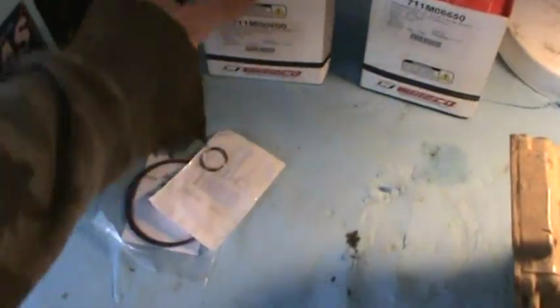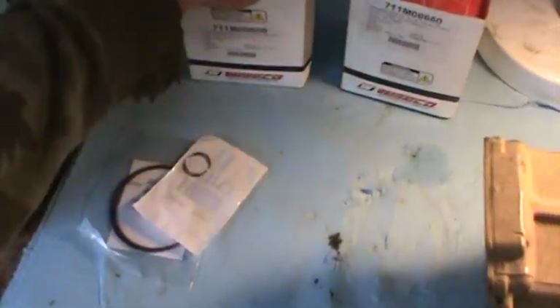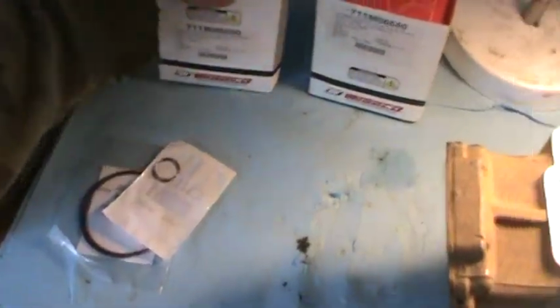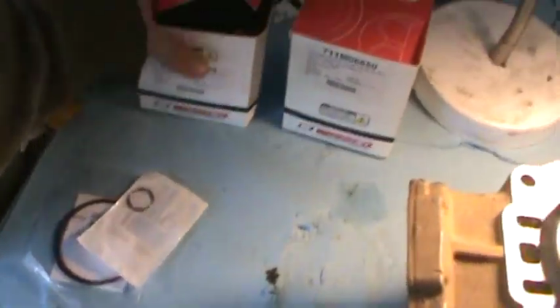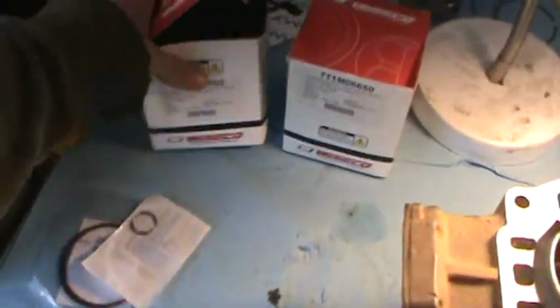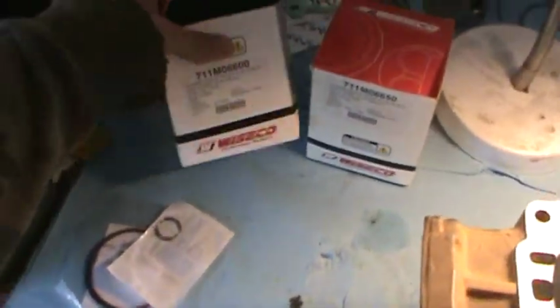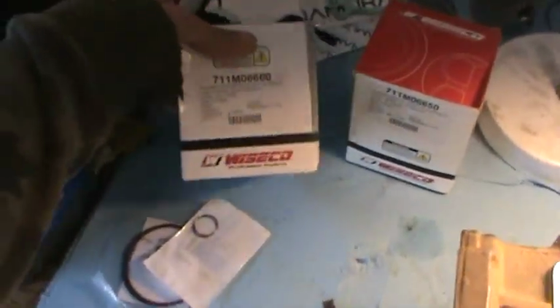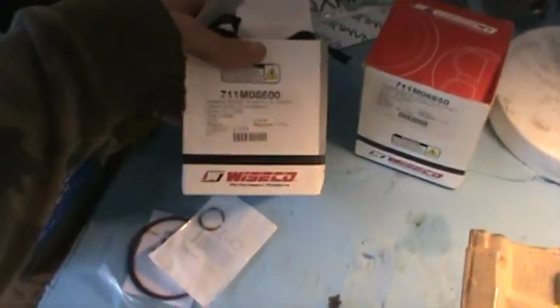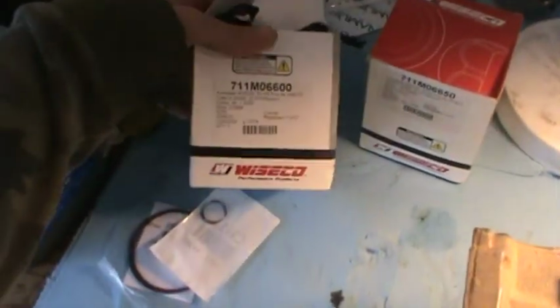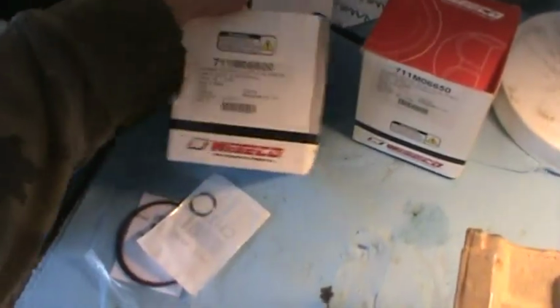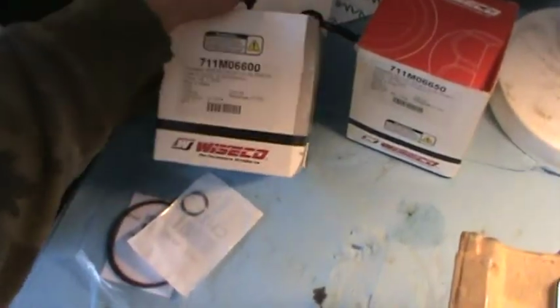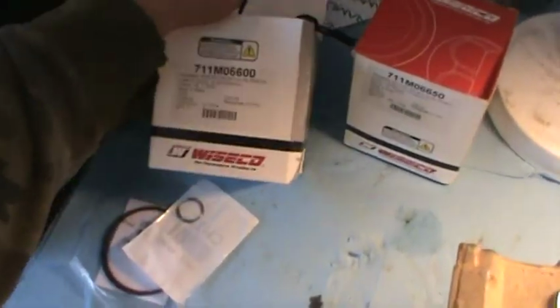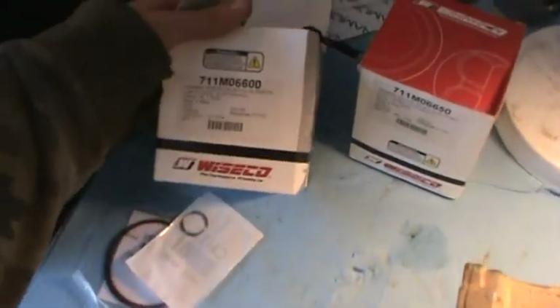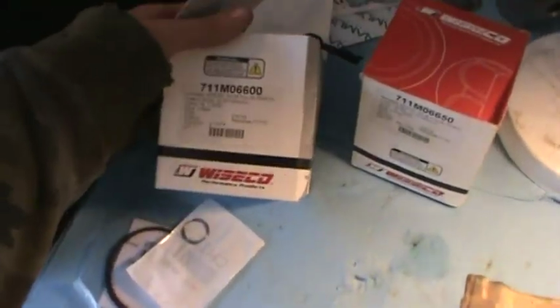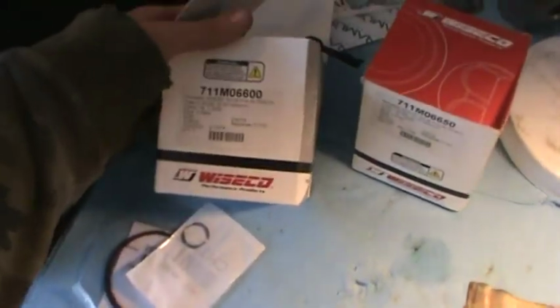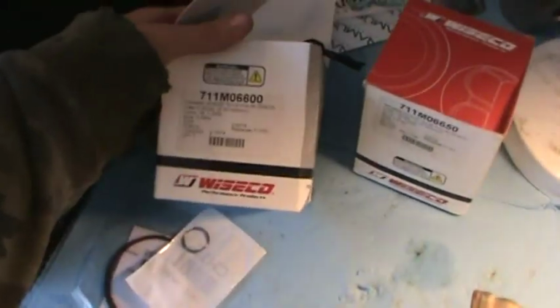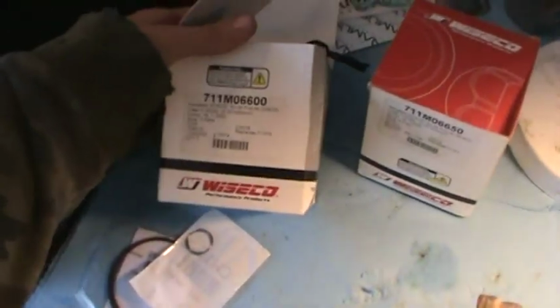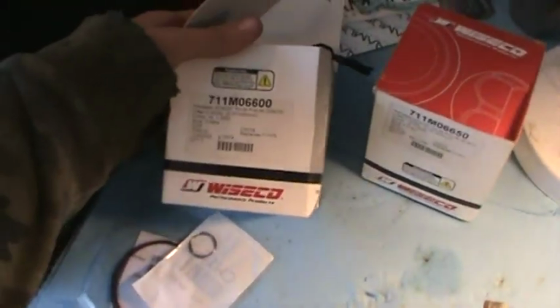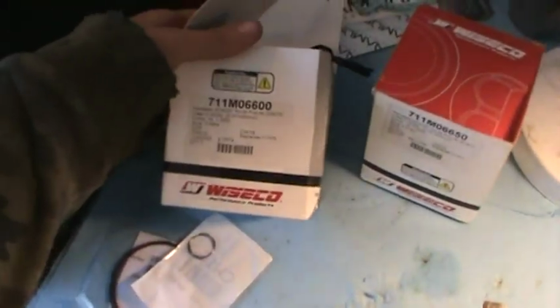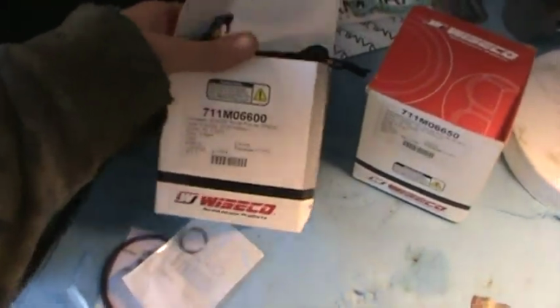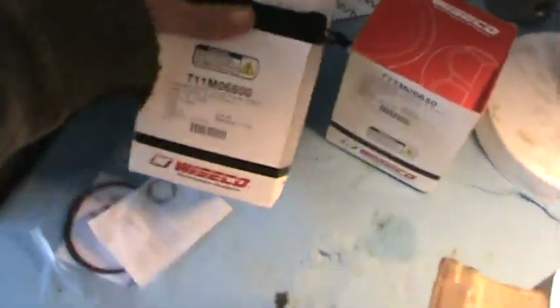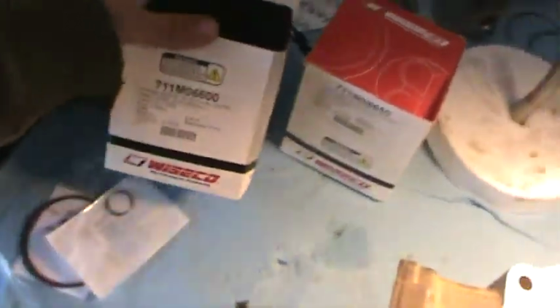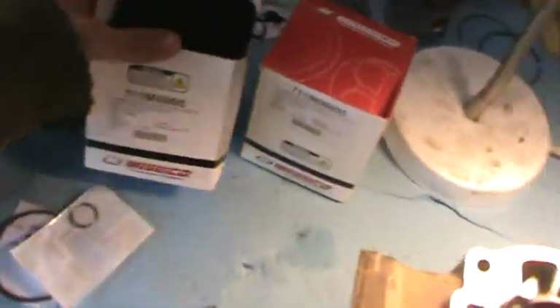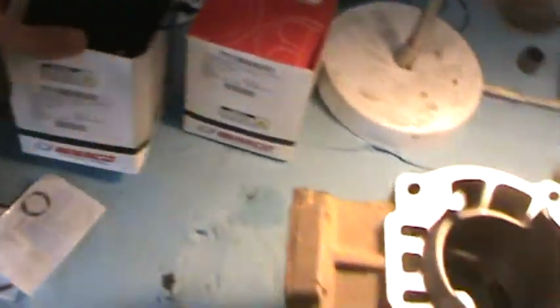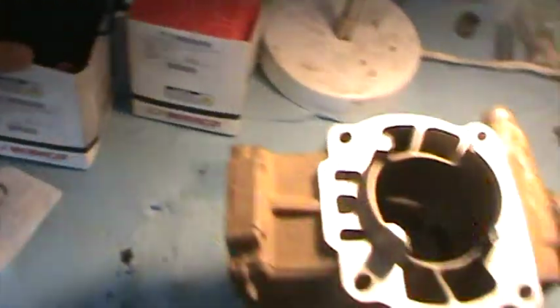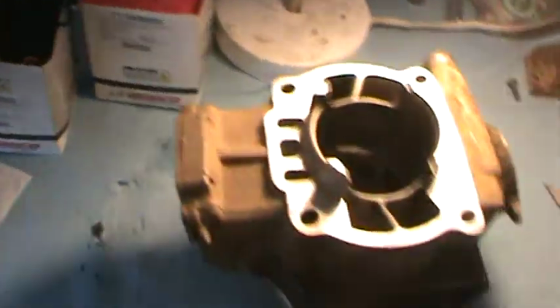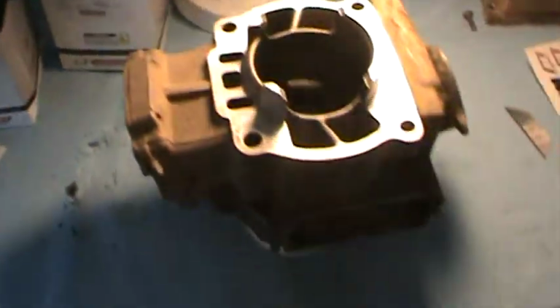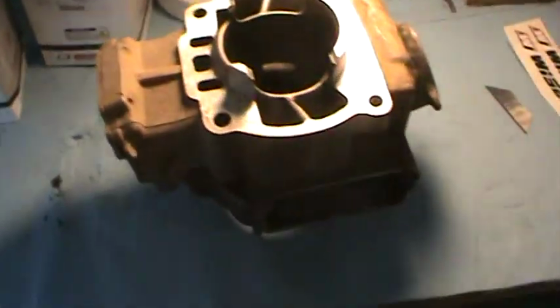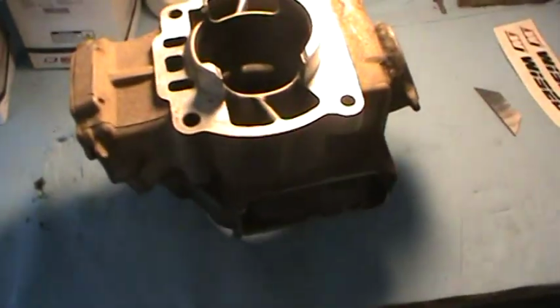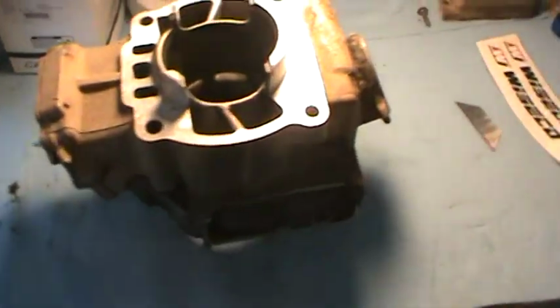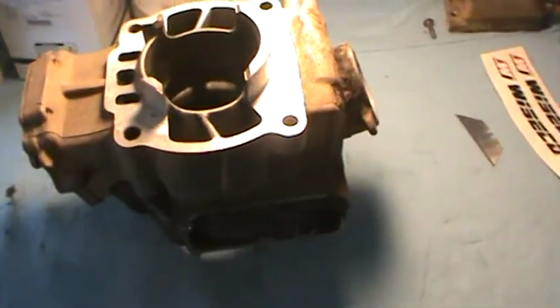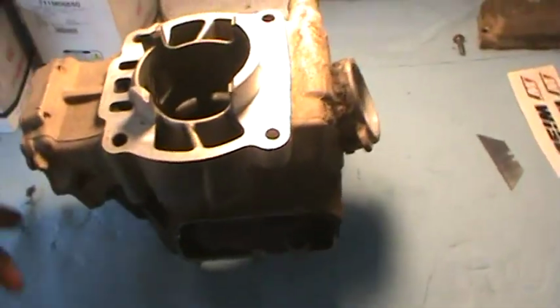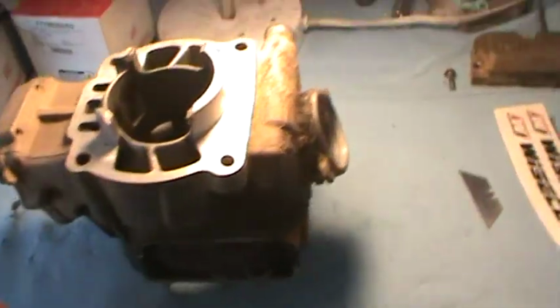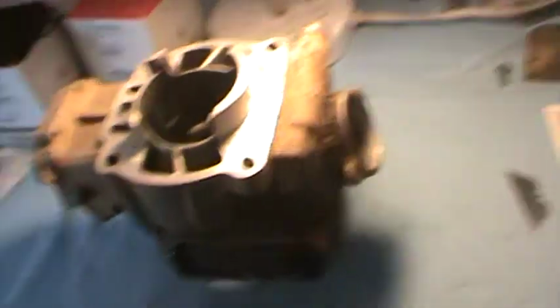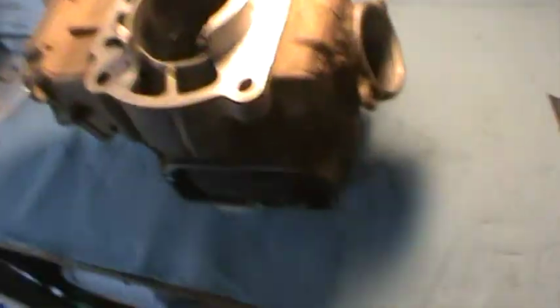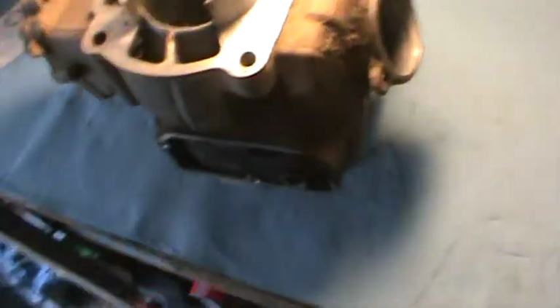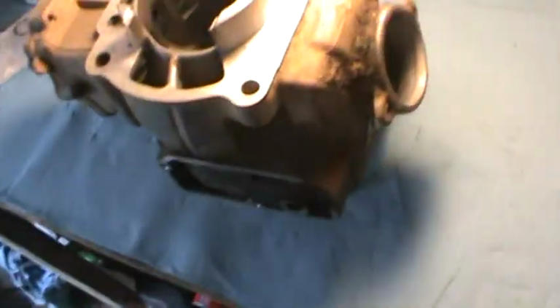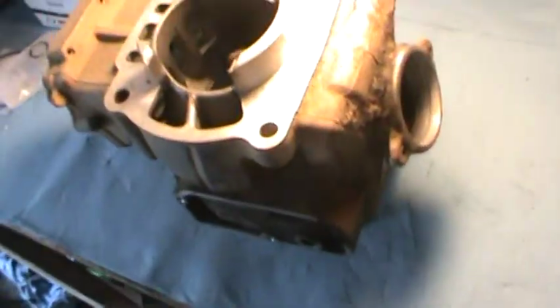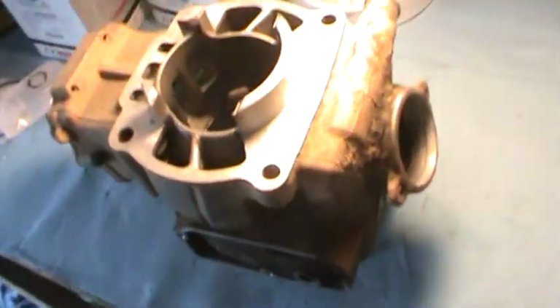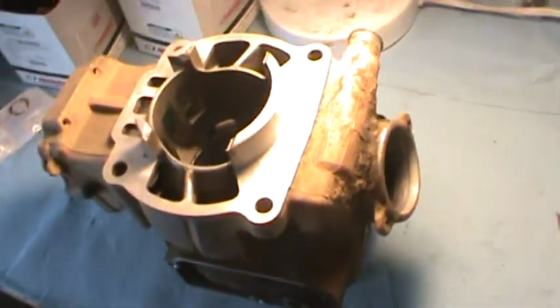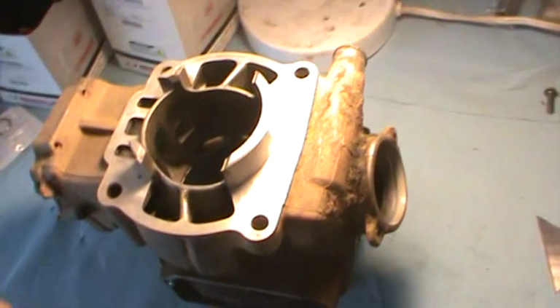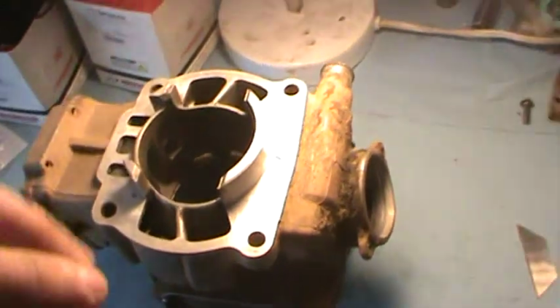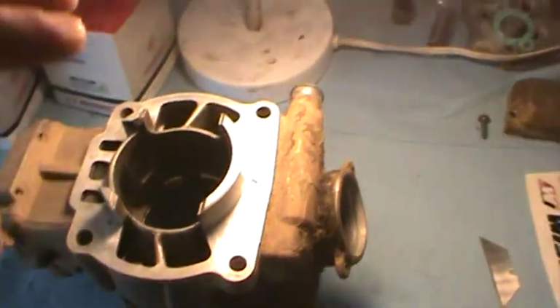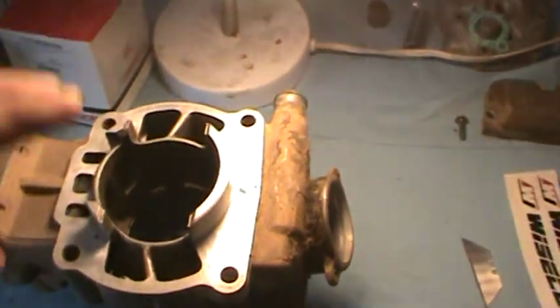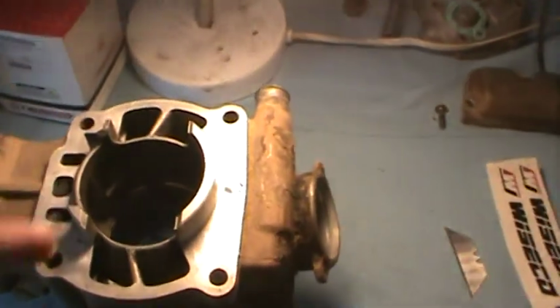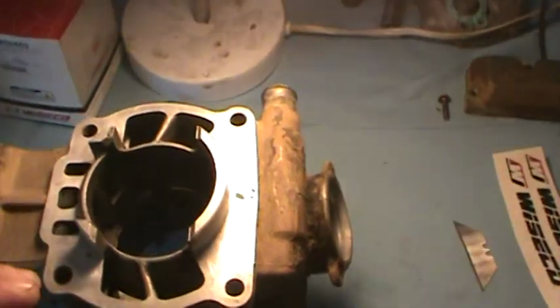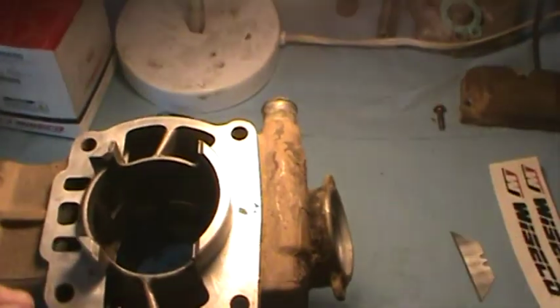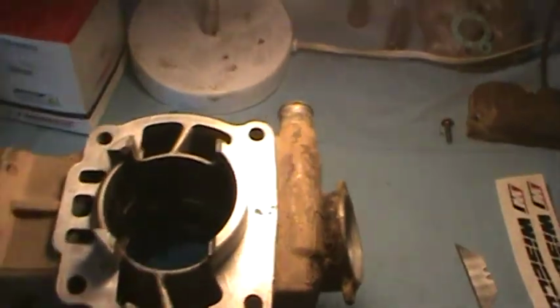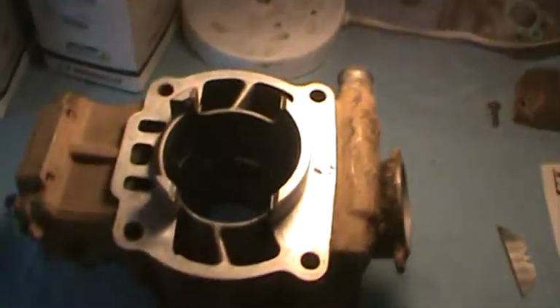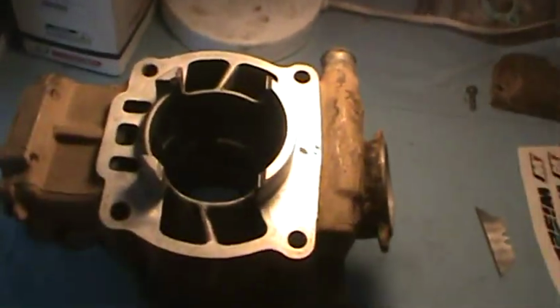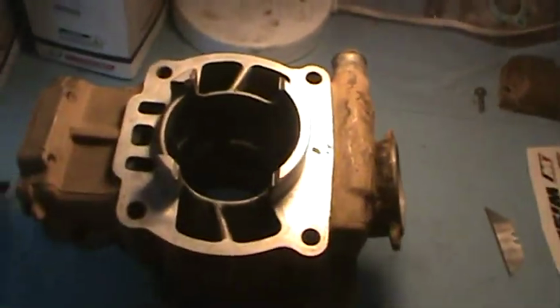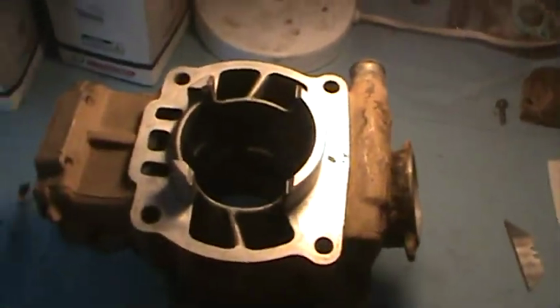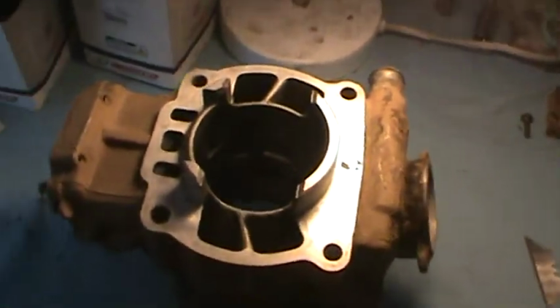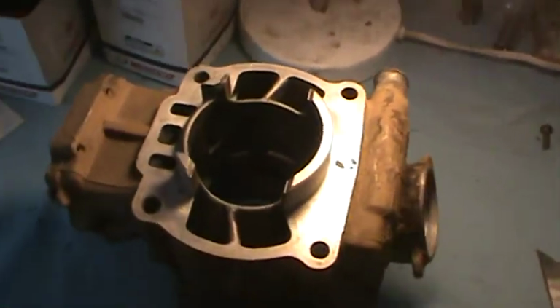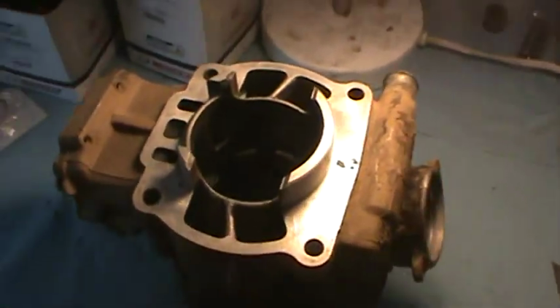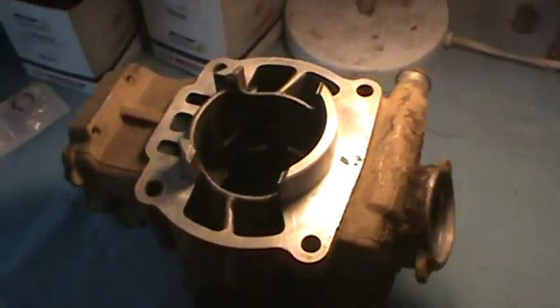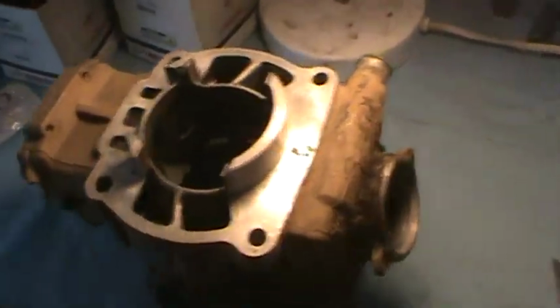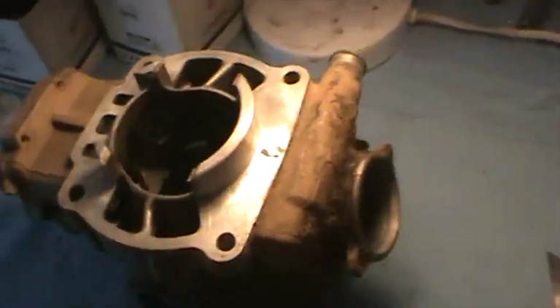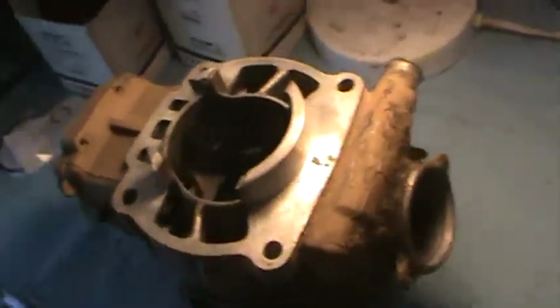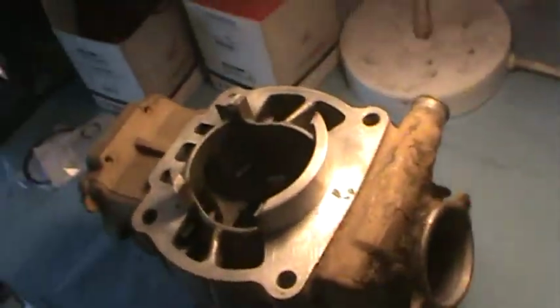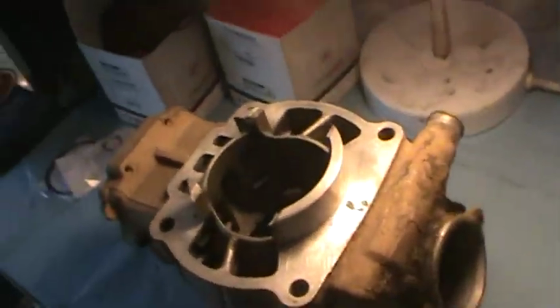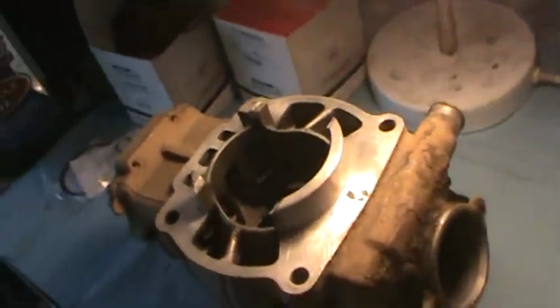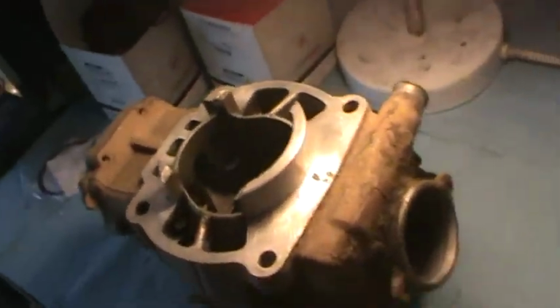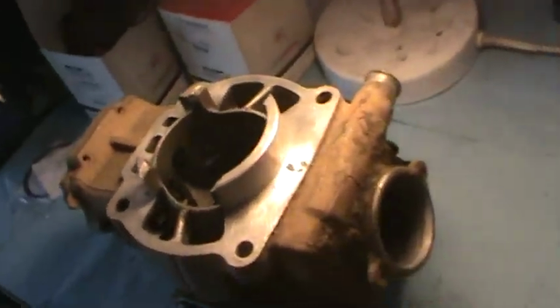Let's get this one, 6600. I'm cleaning up the cylinder and then I'm going to install.